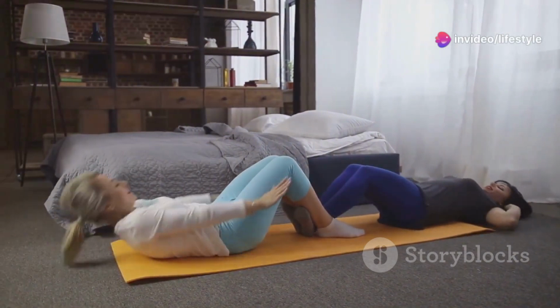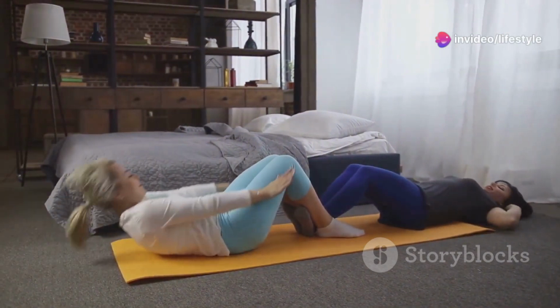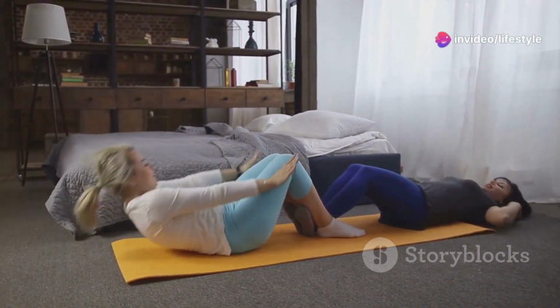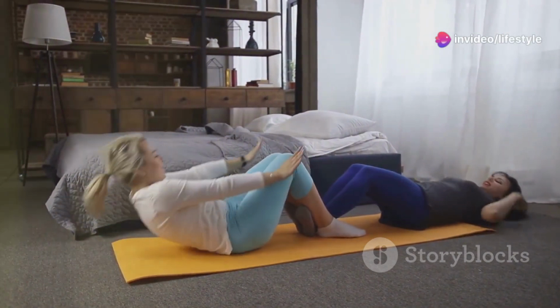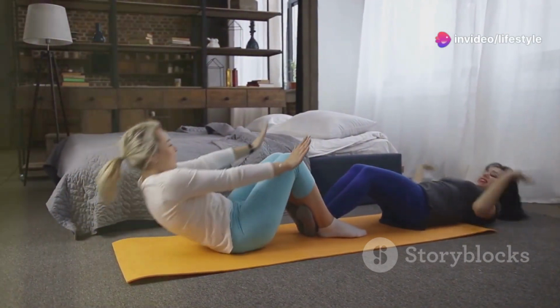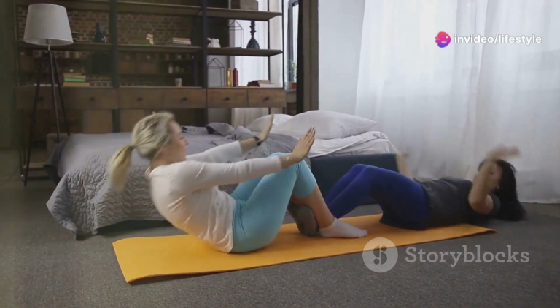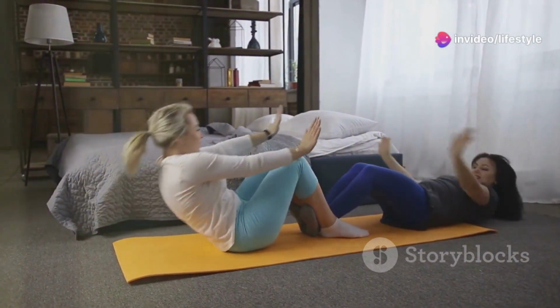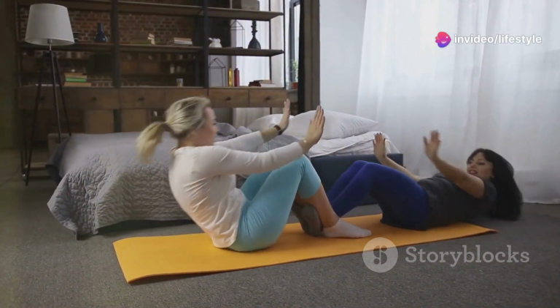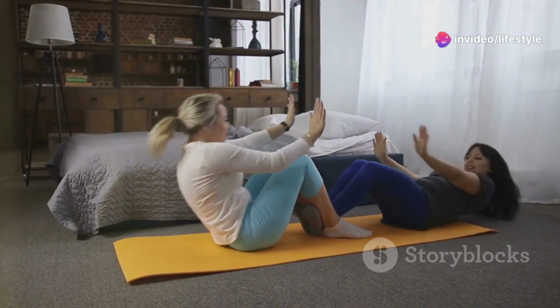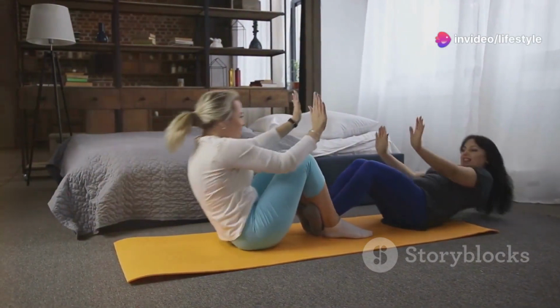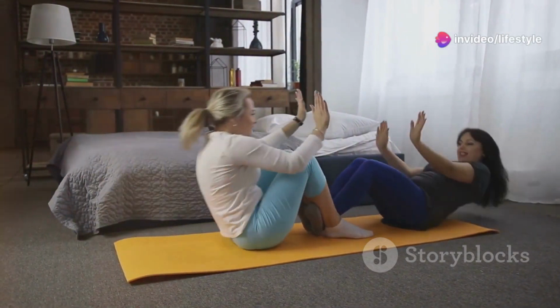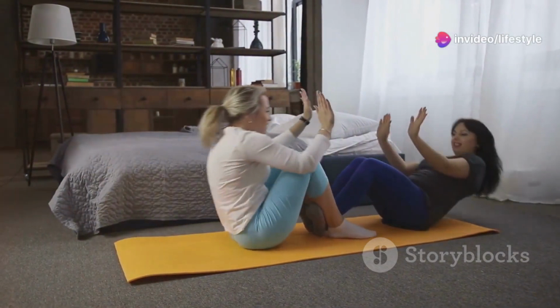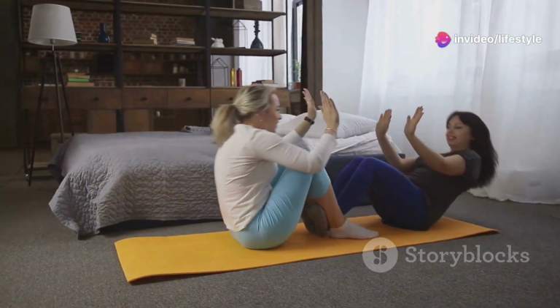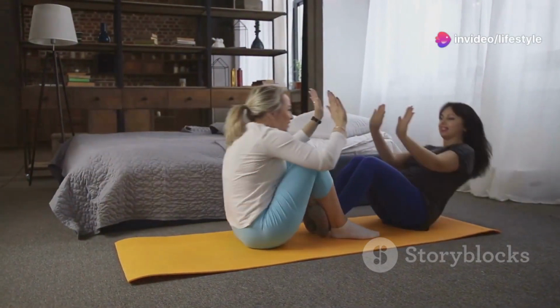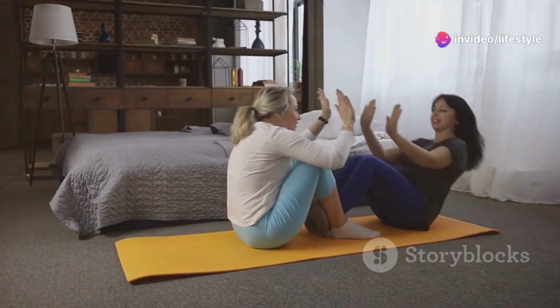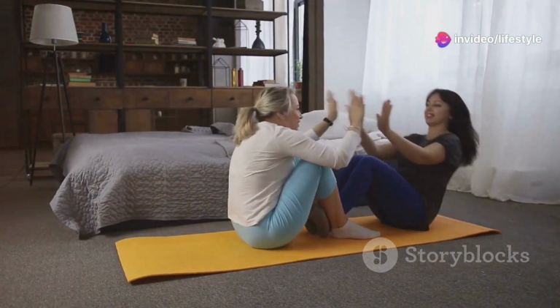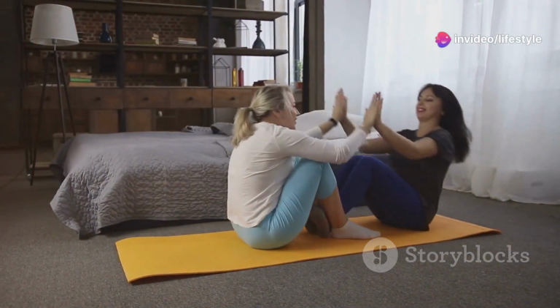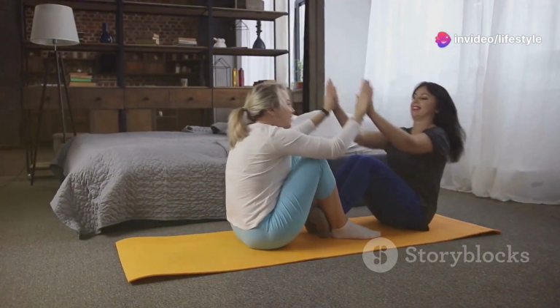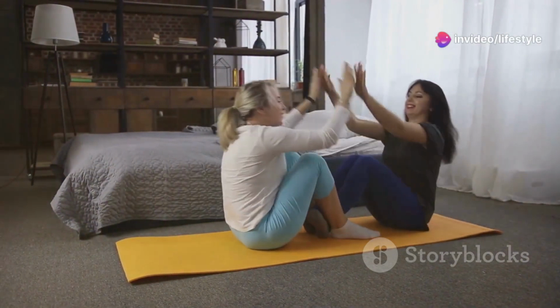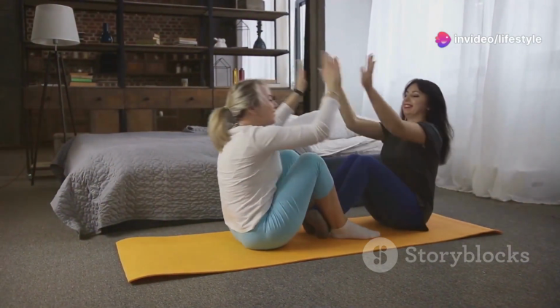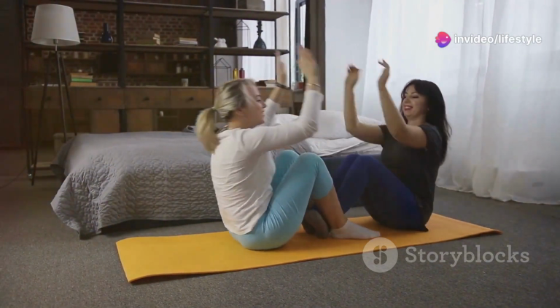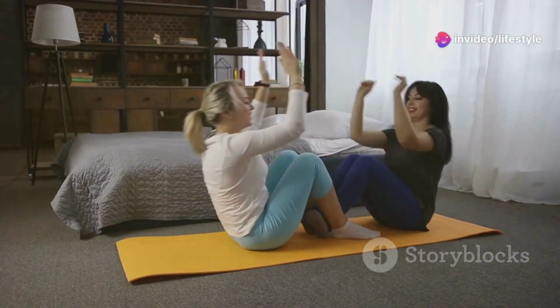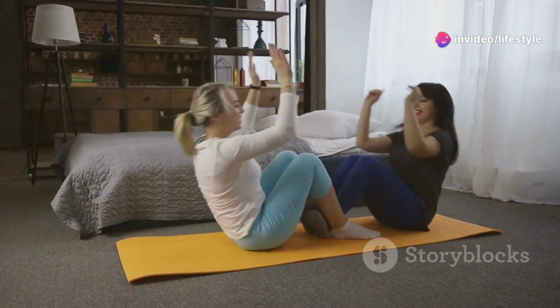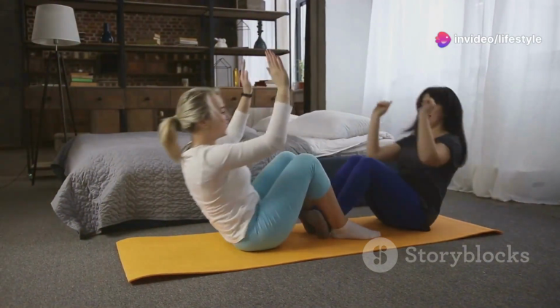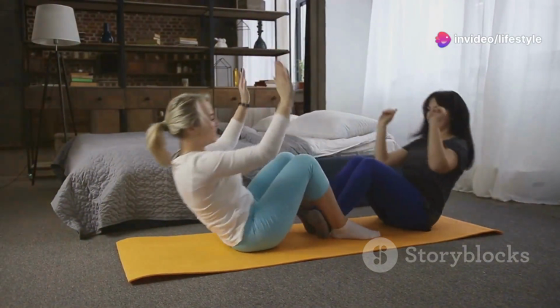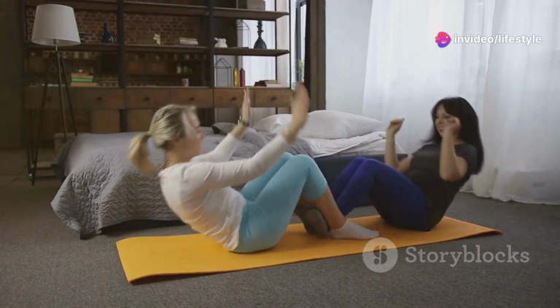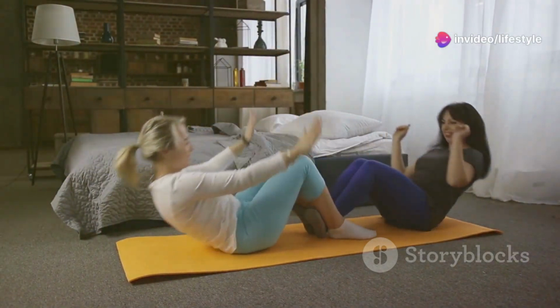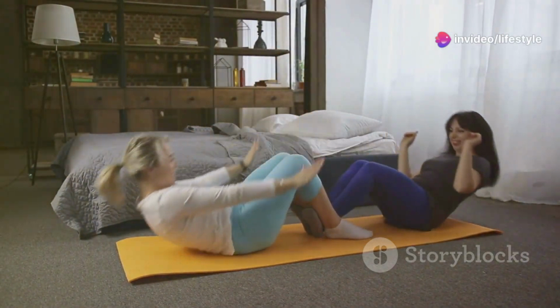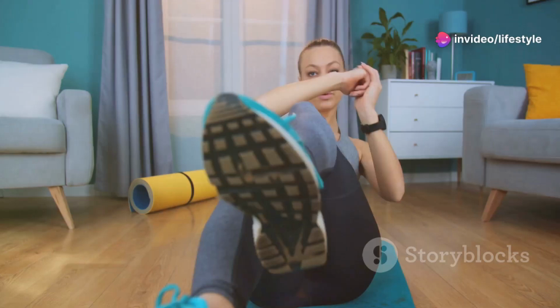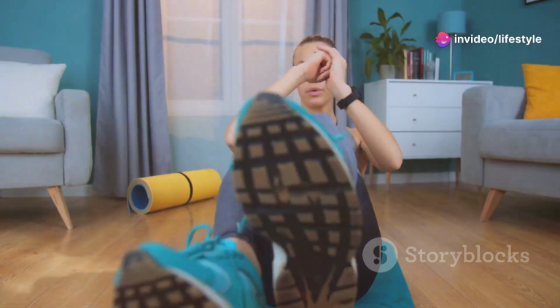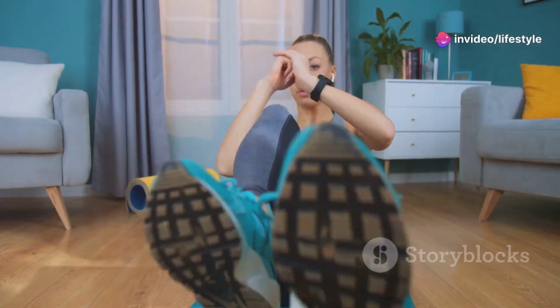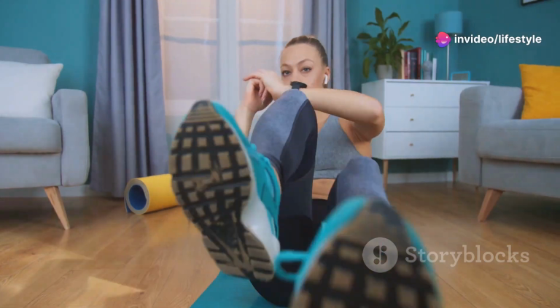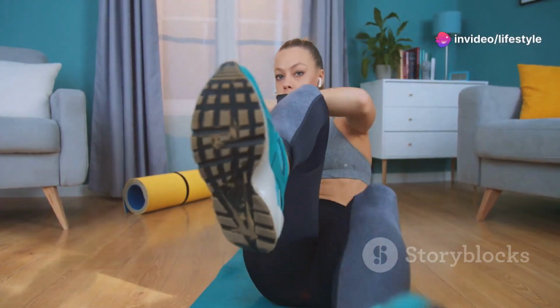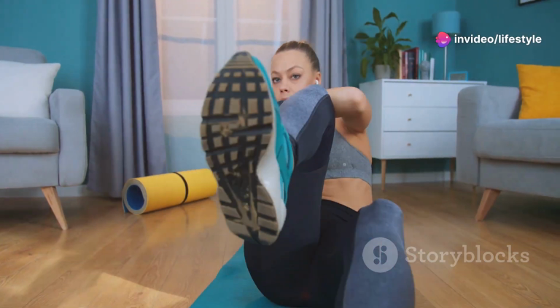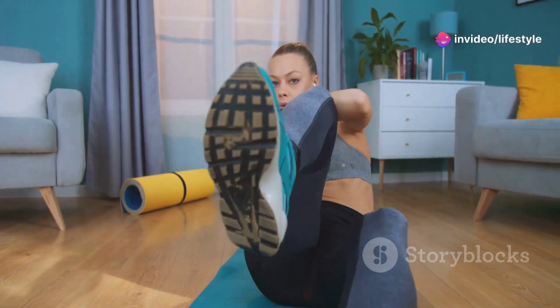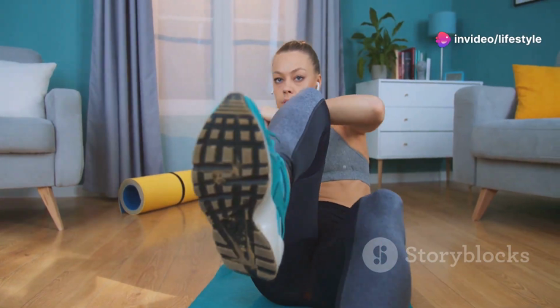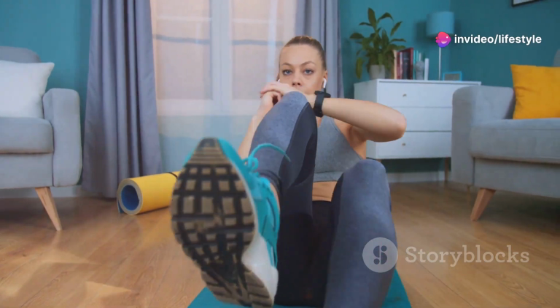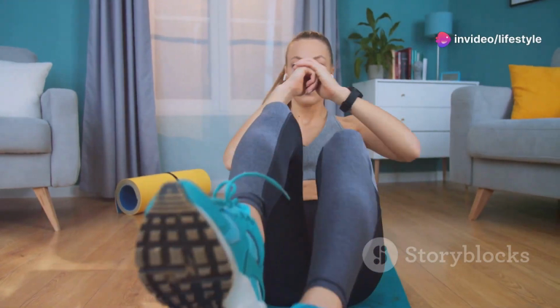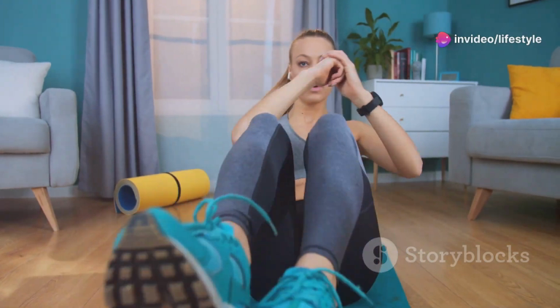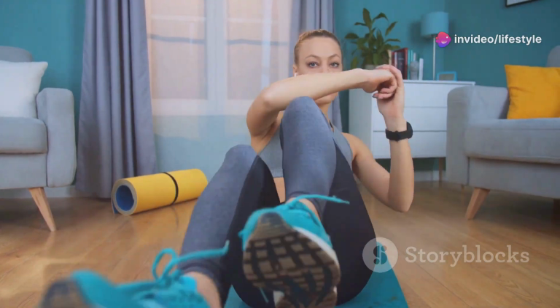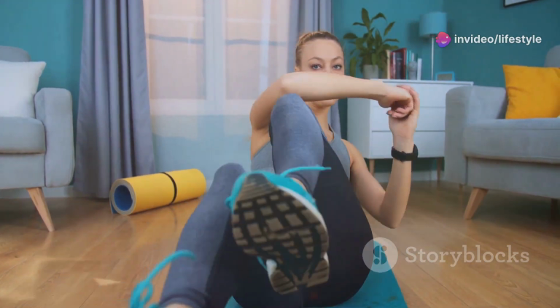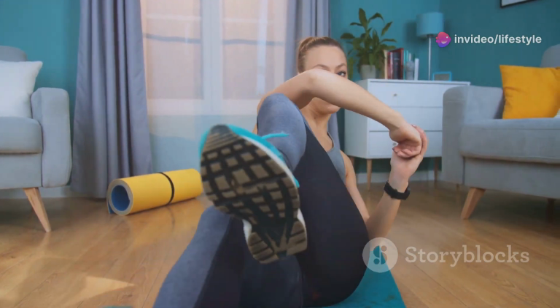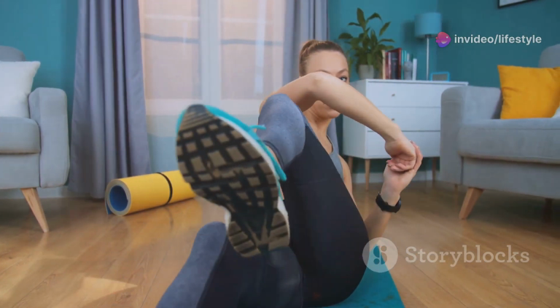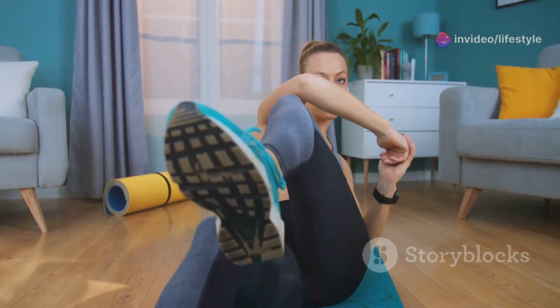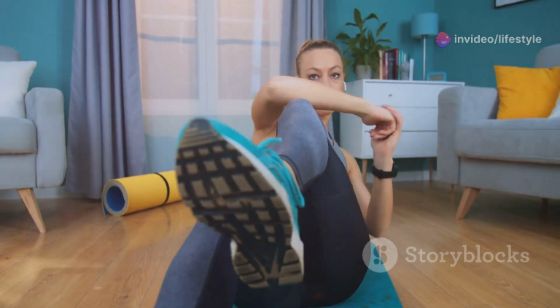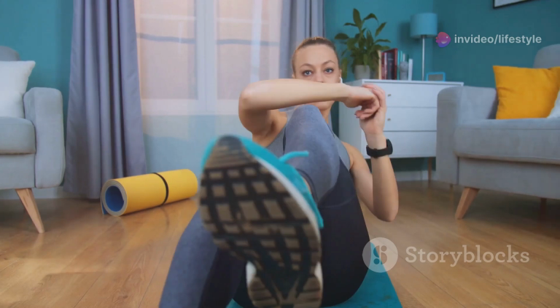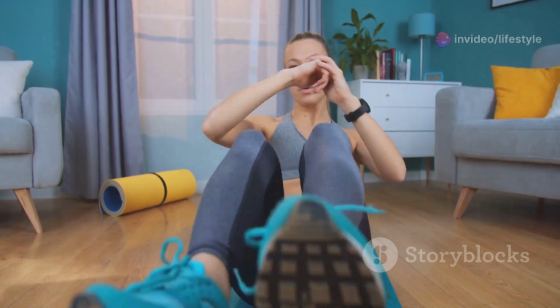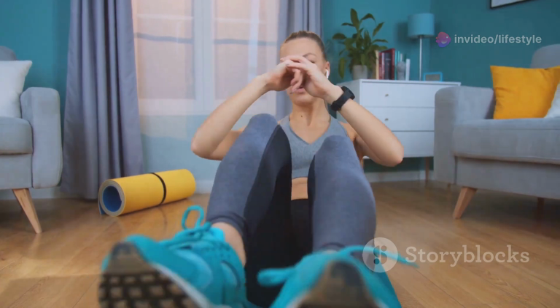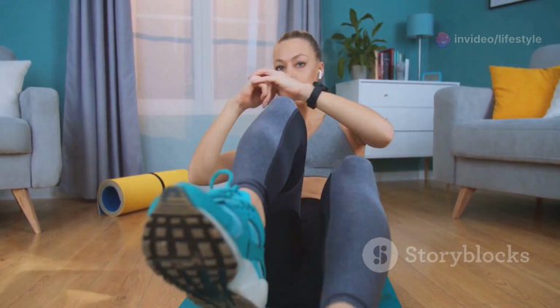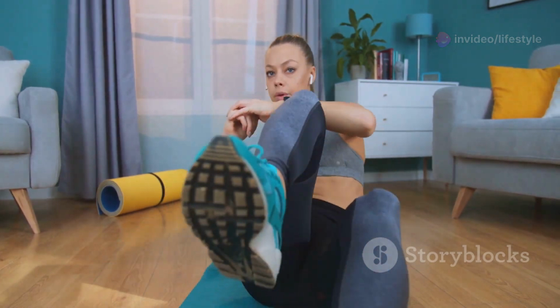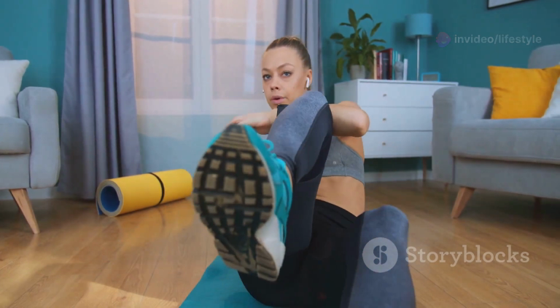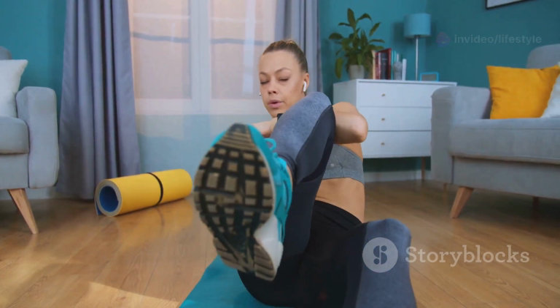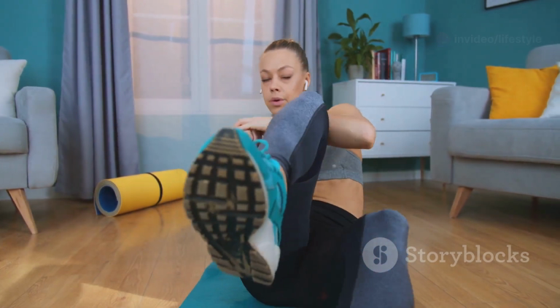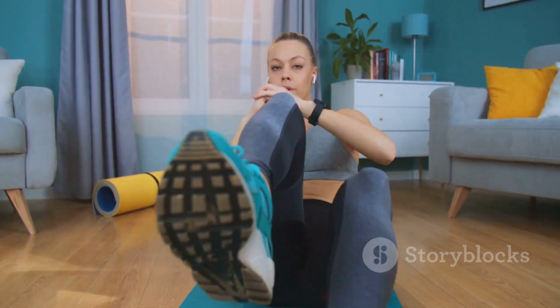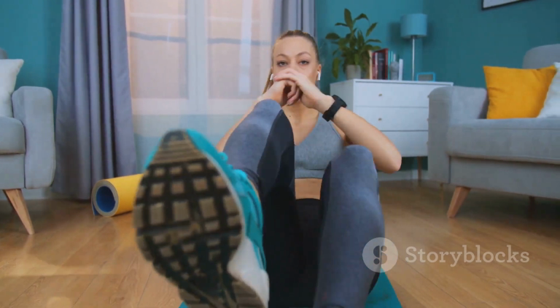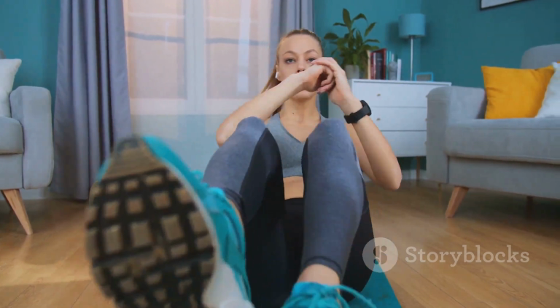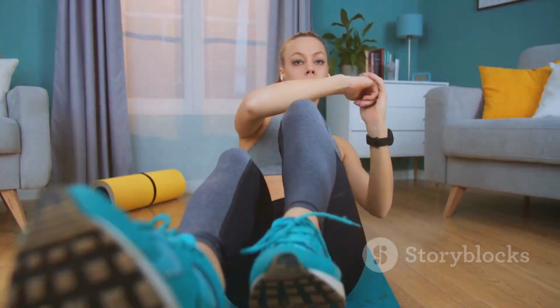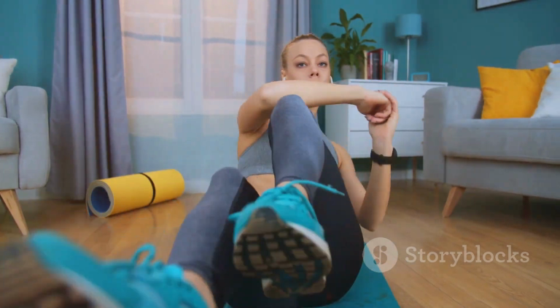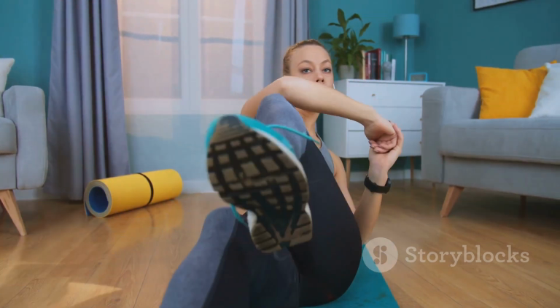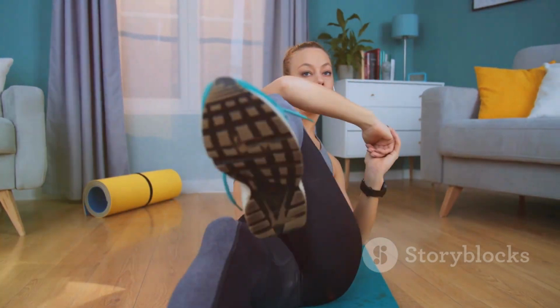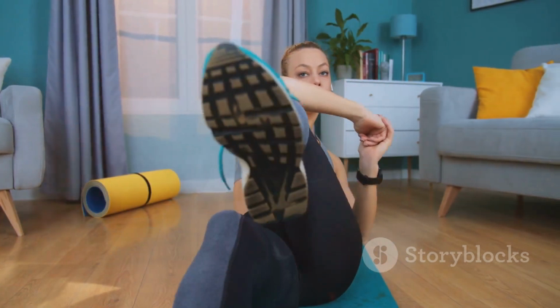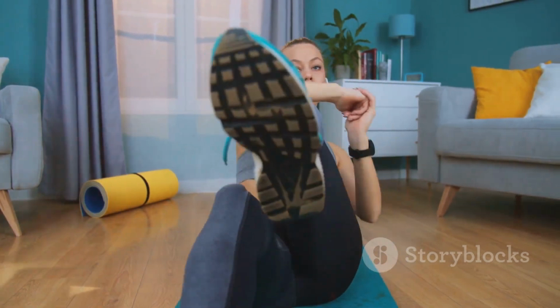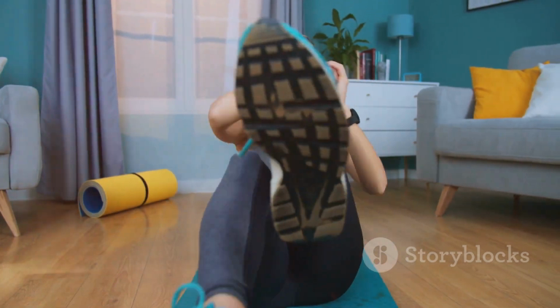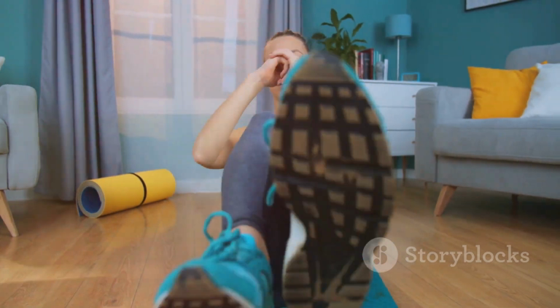Ready to get started? First up: Kegels. Squeeze, hold for a few seconds, then relax. Repeat 10 times.